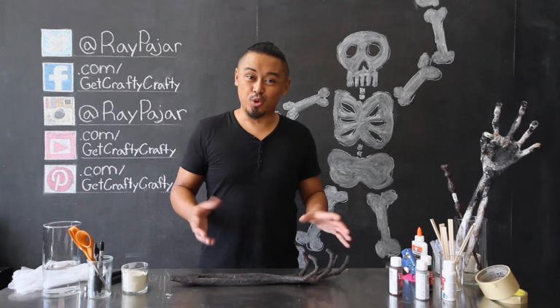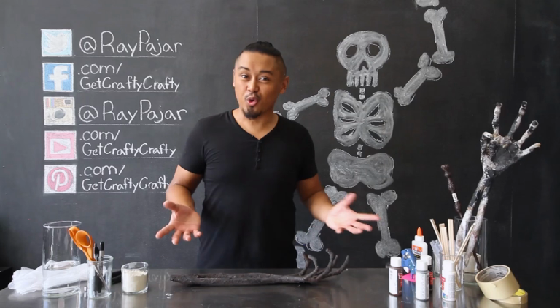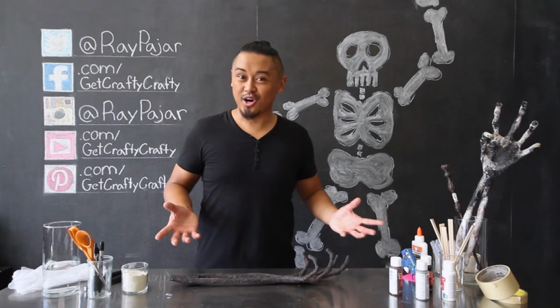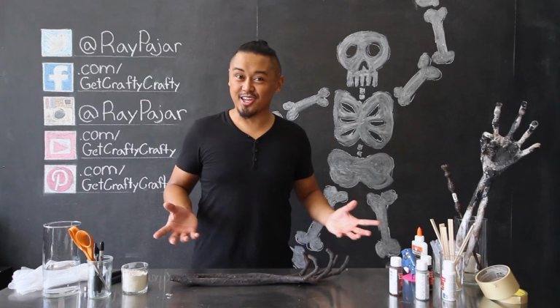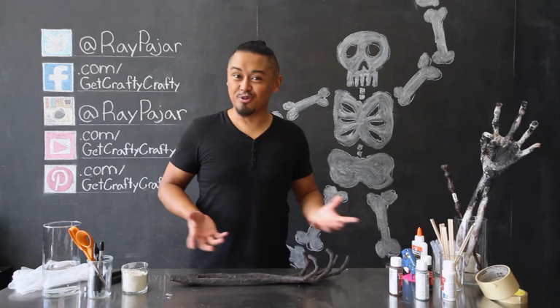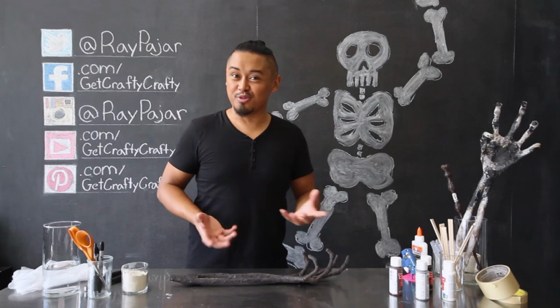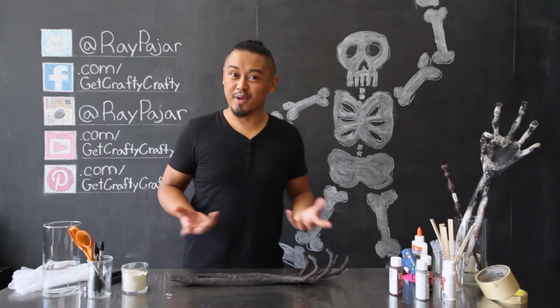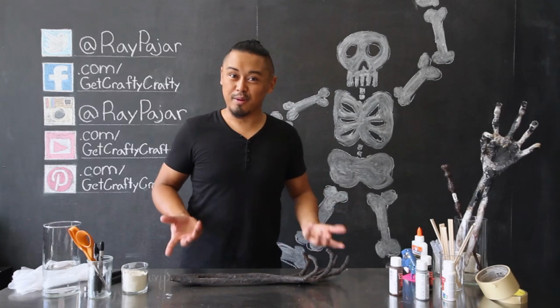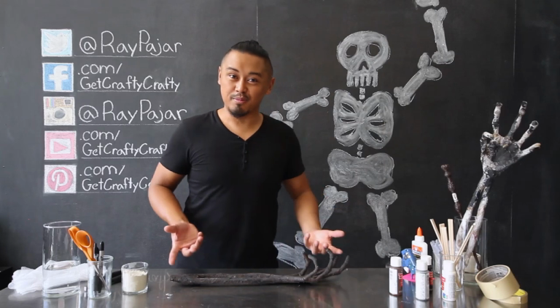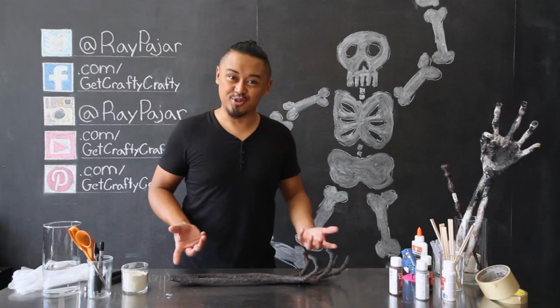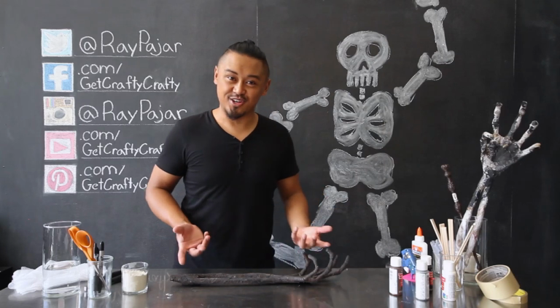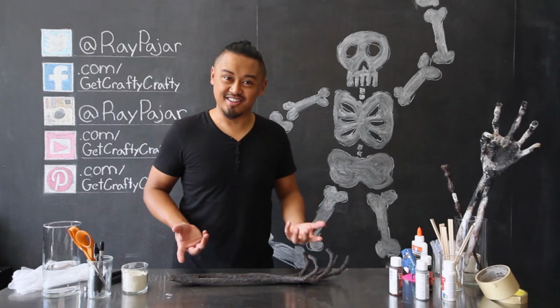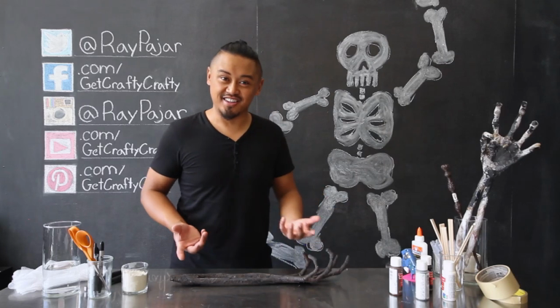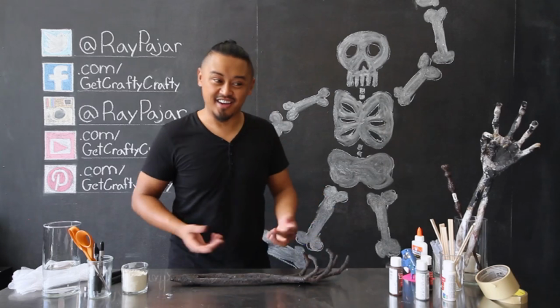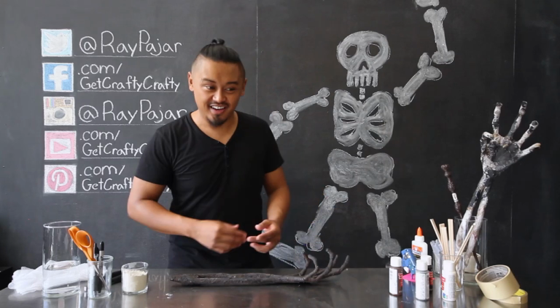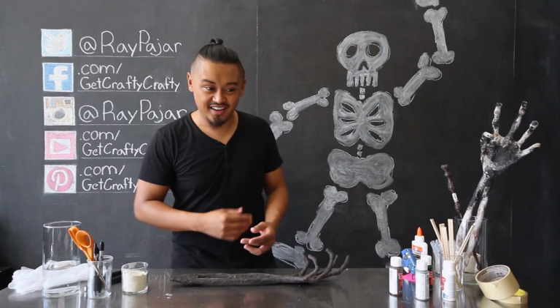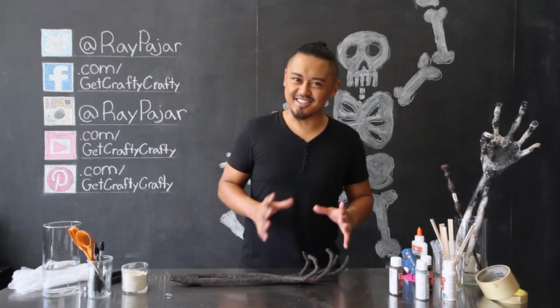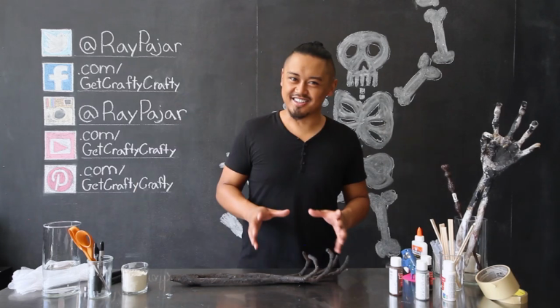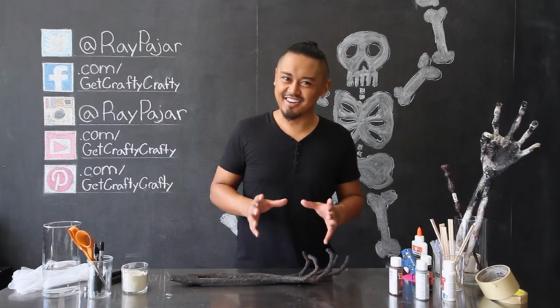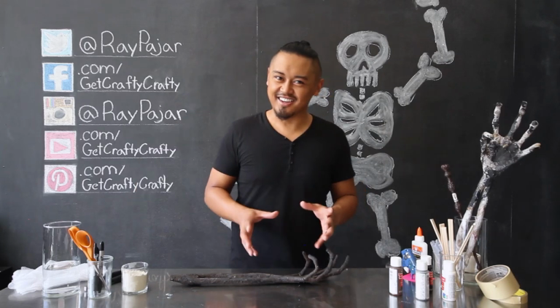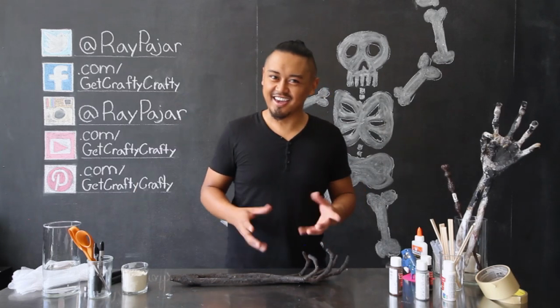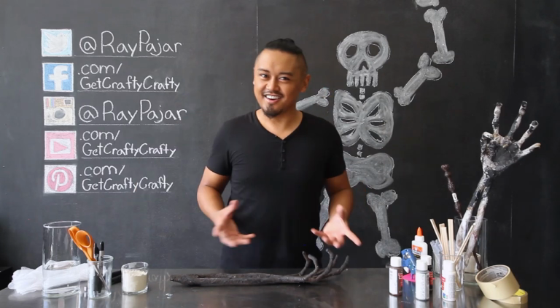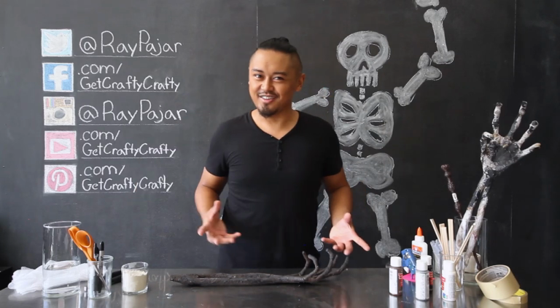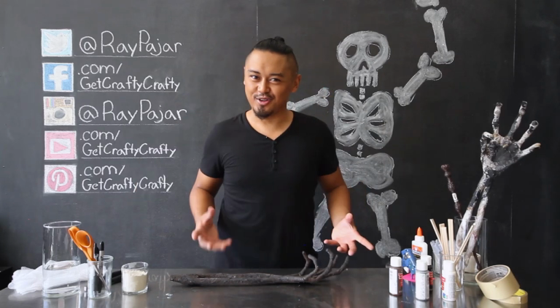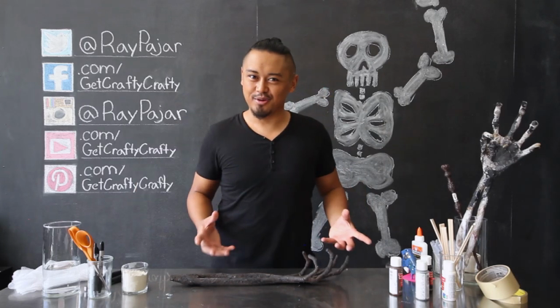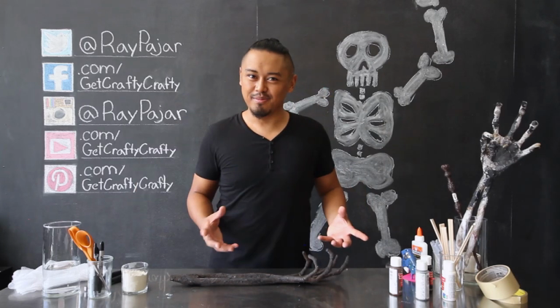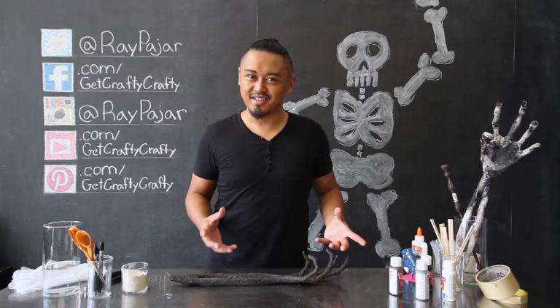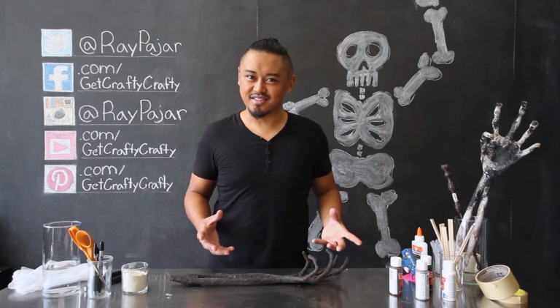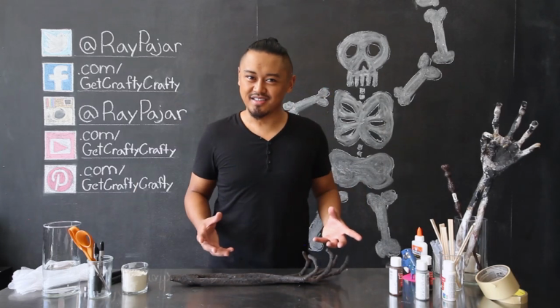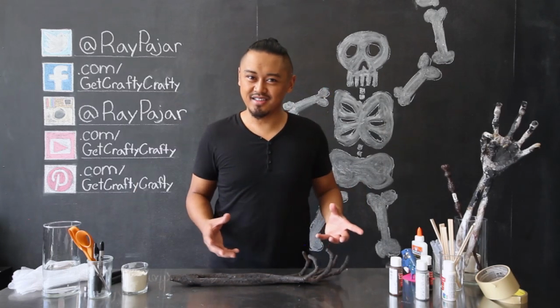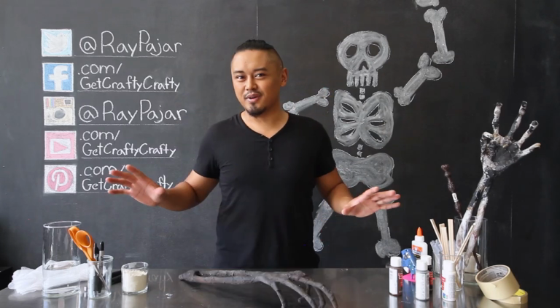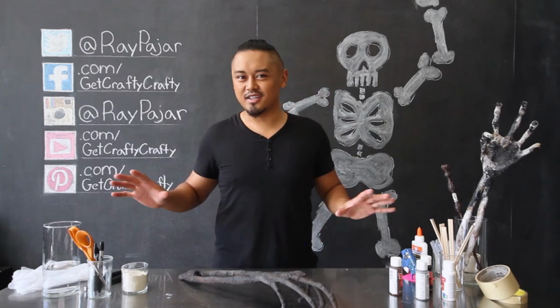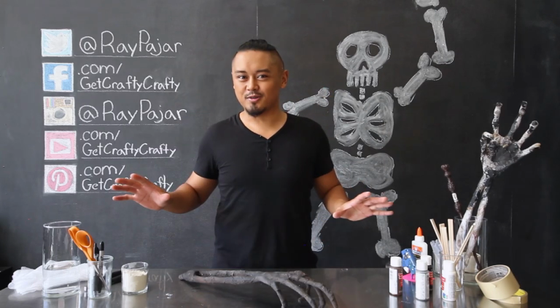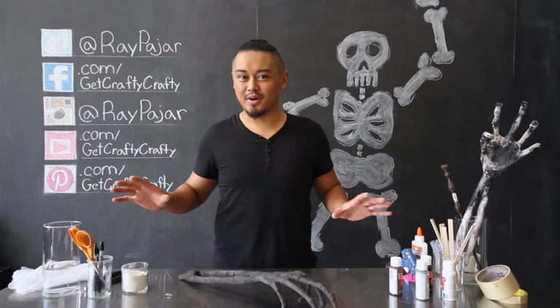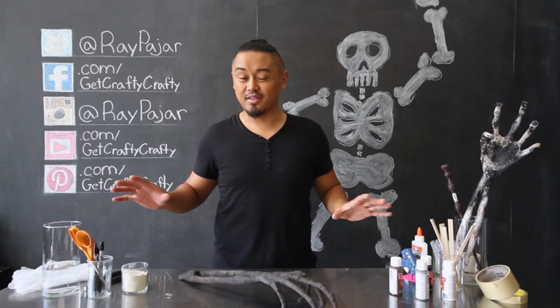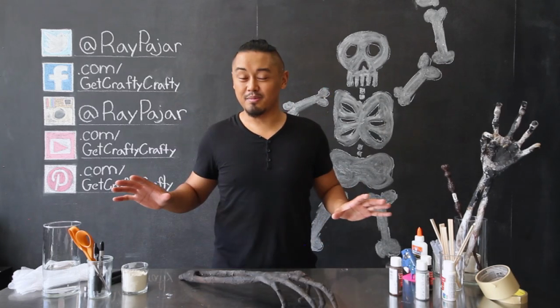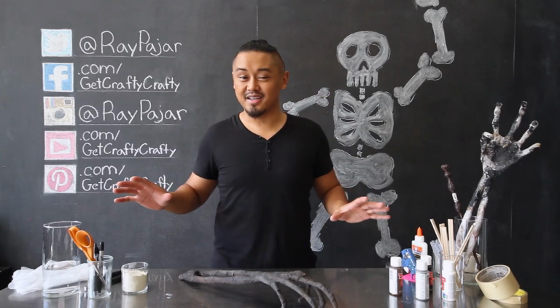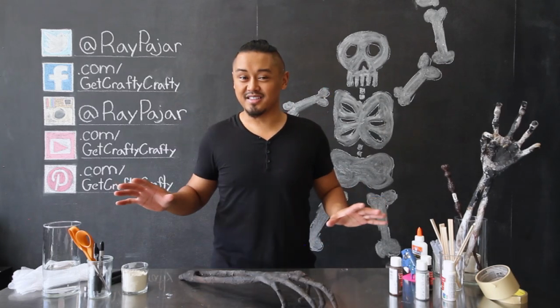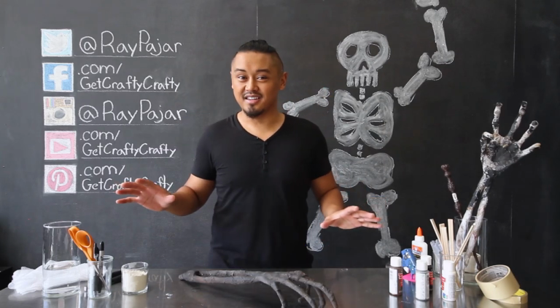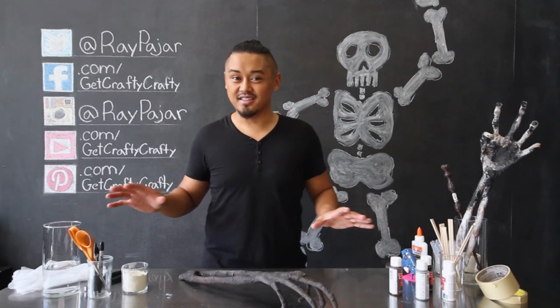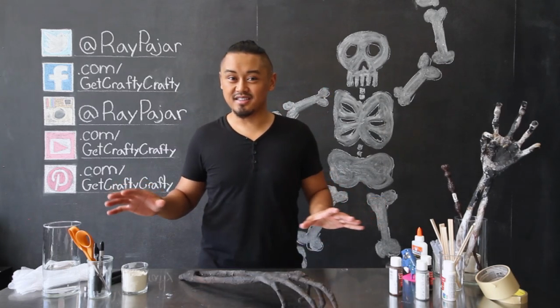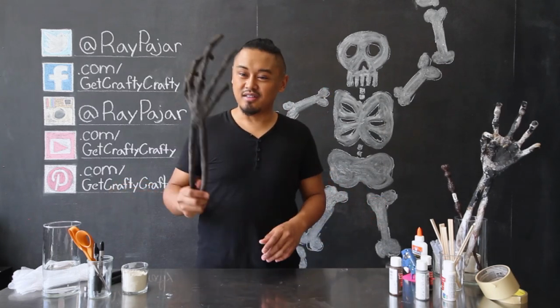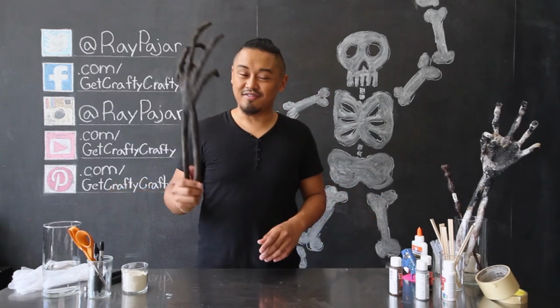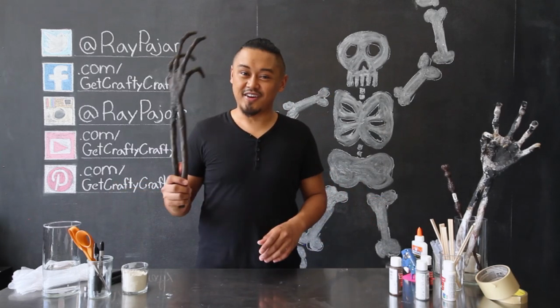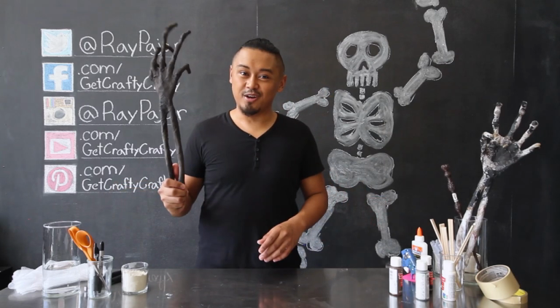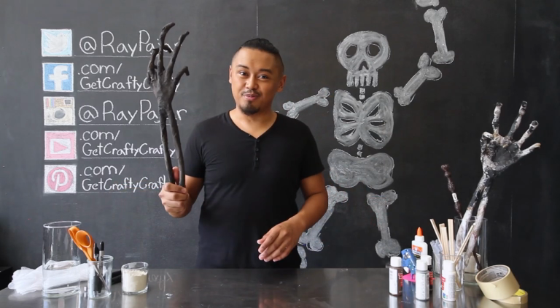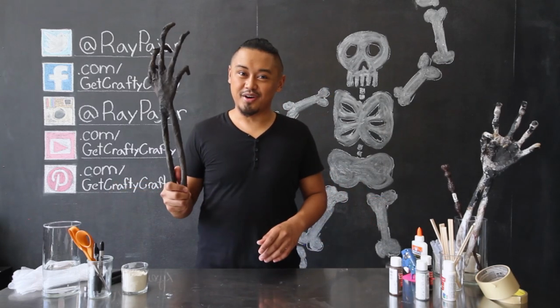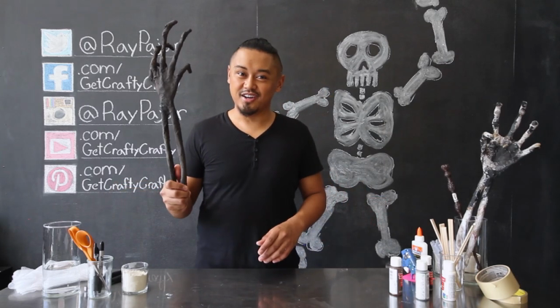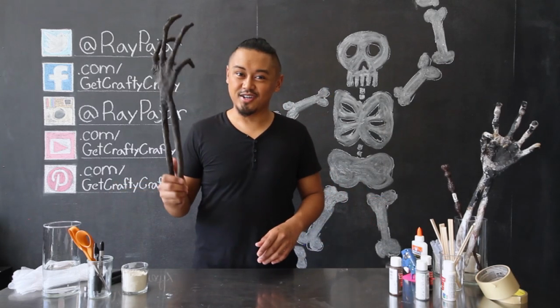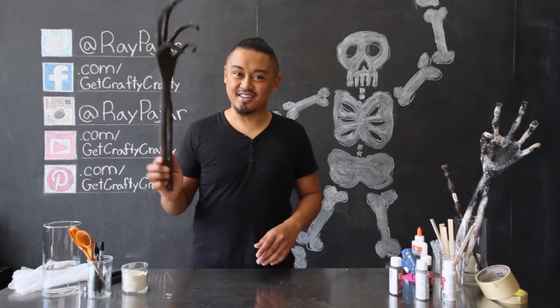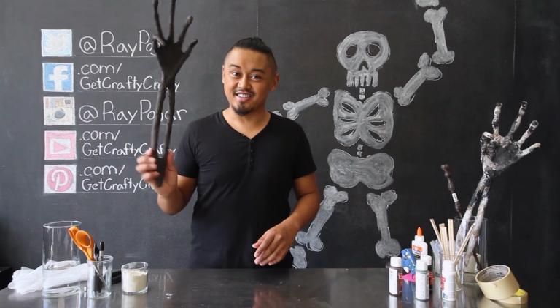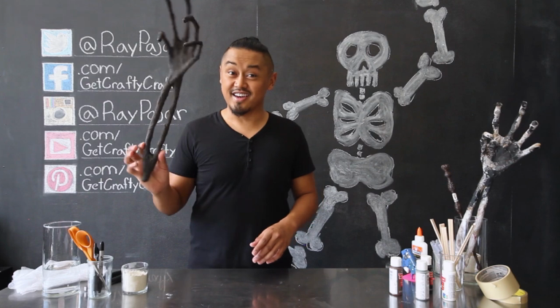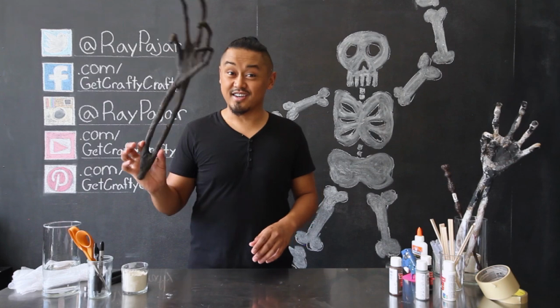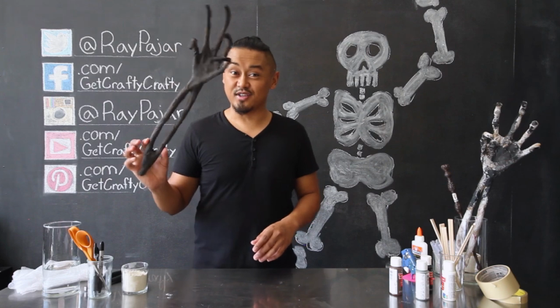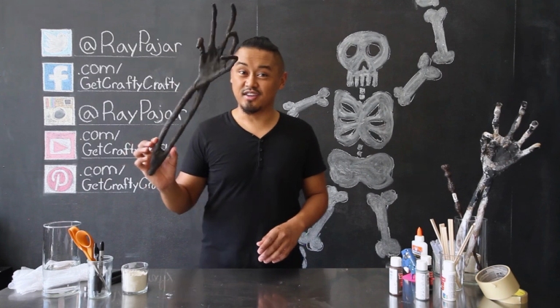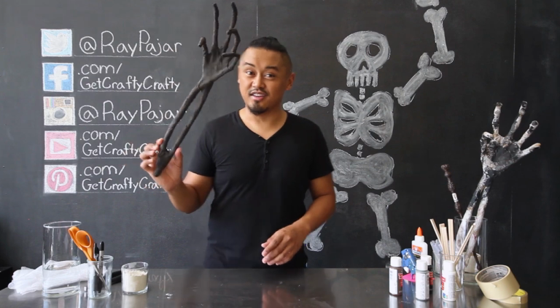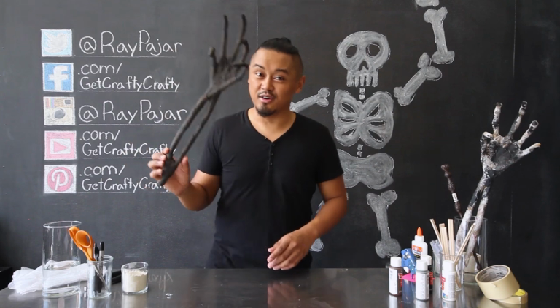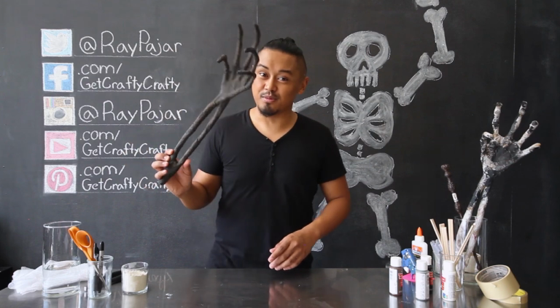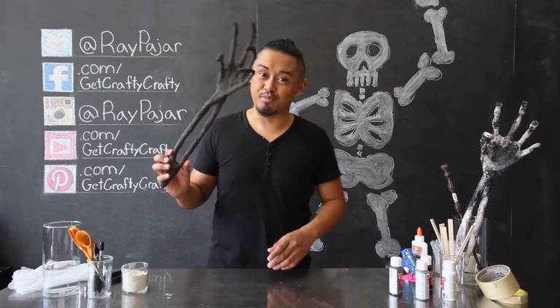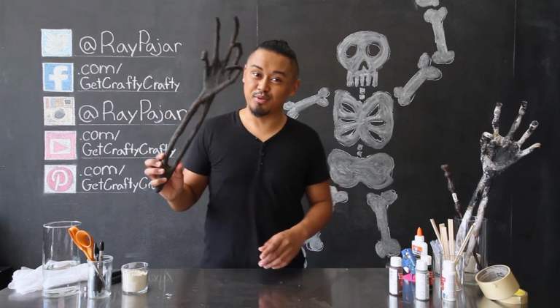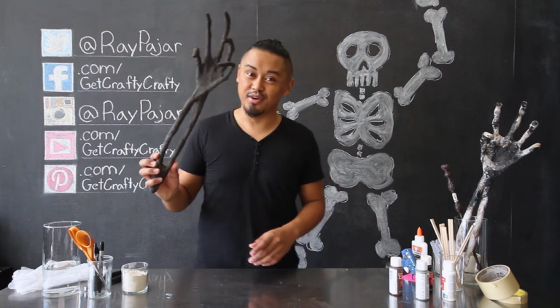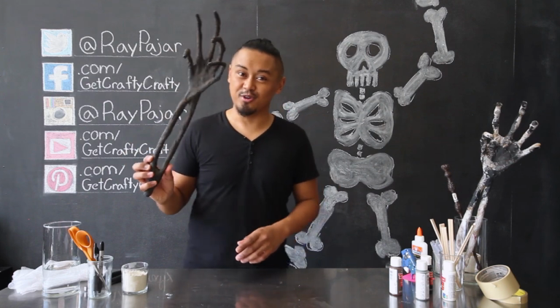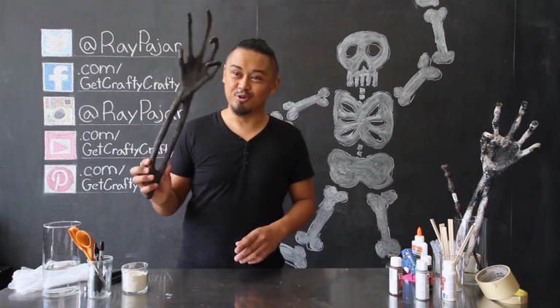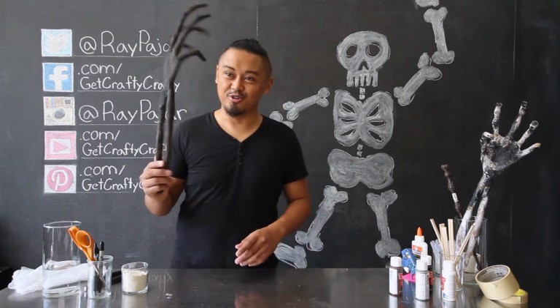We're working with paper mache today. It's going to get a little messy, but despite the messiness, the final project is actually going to look pretty cool.